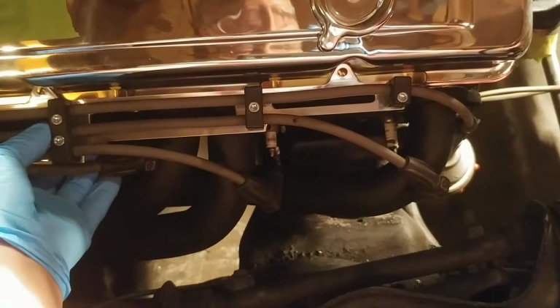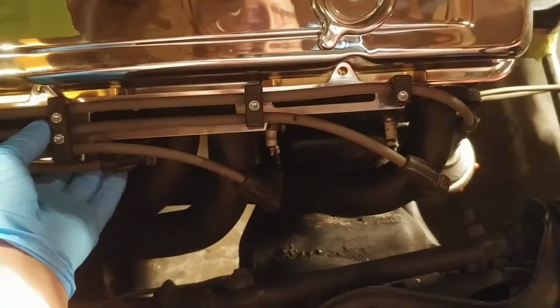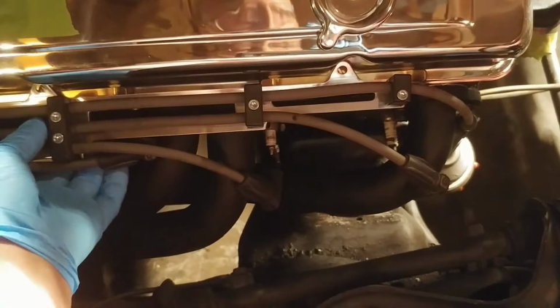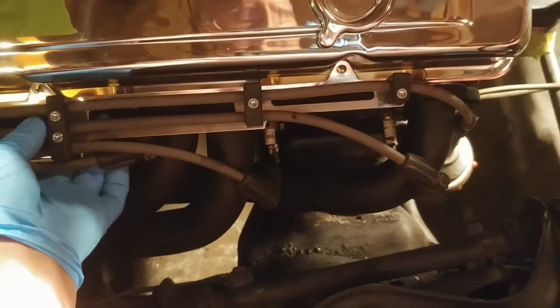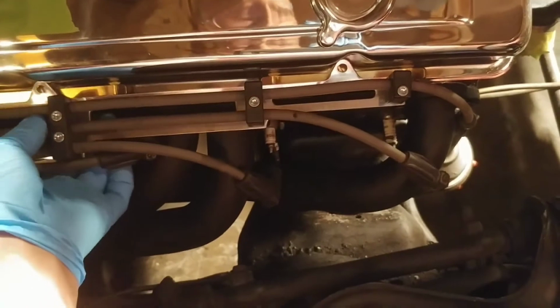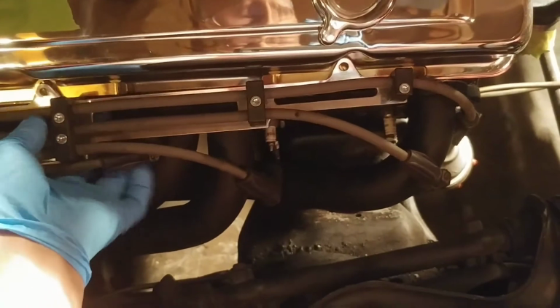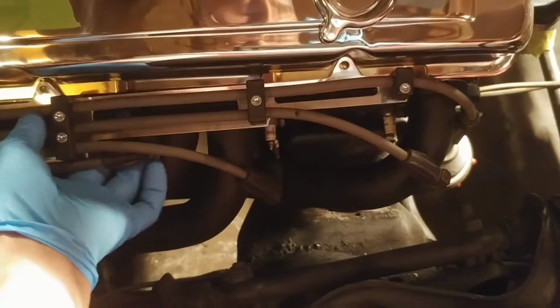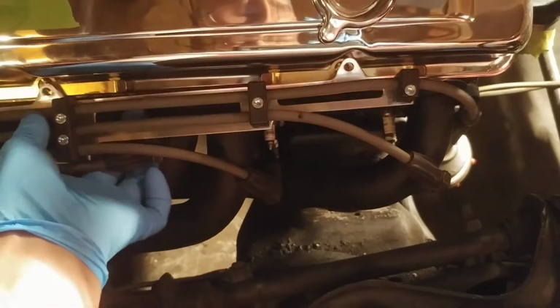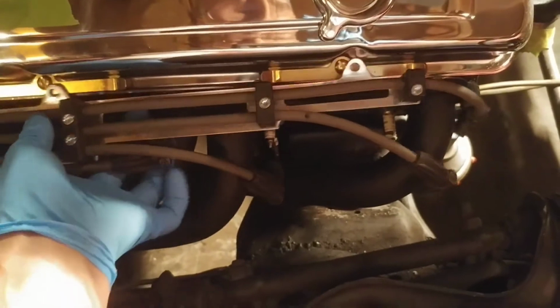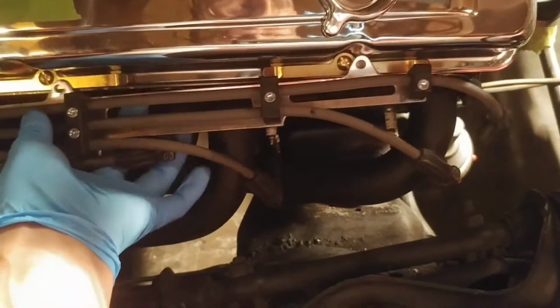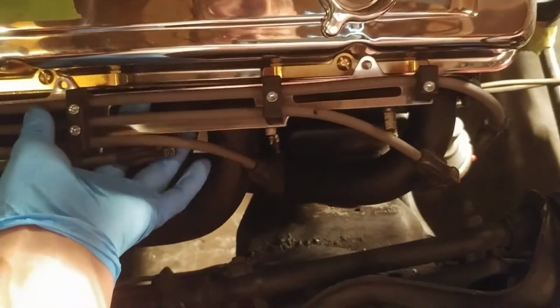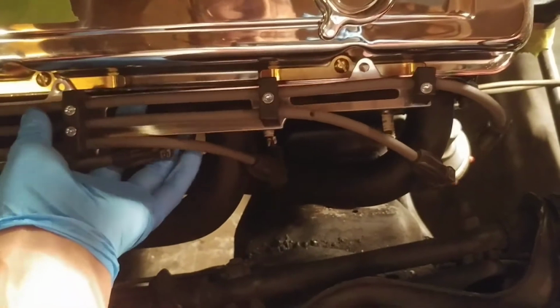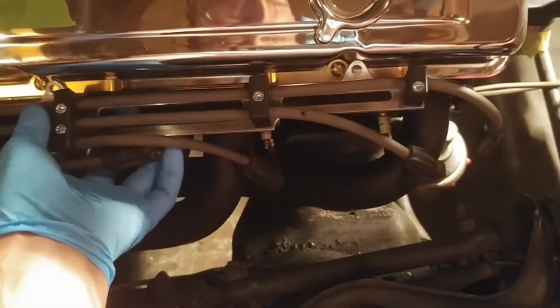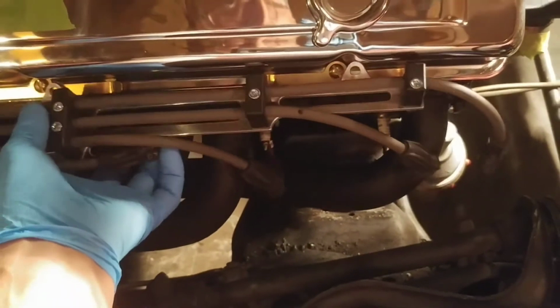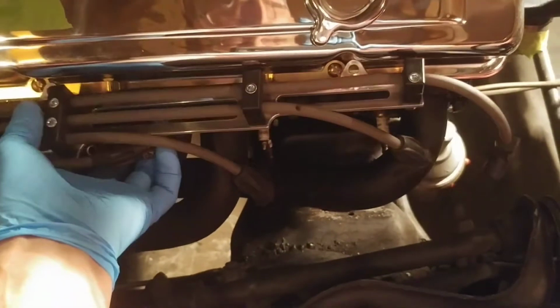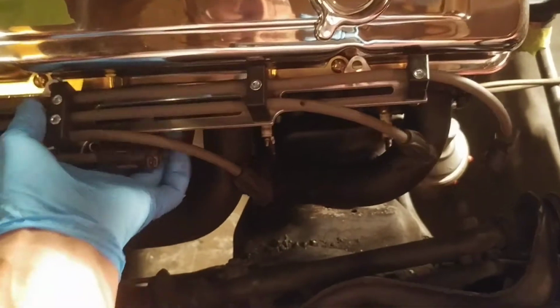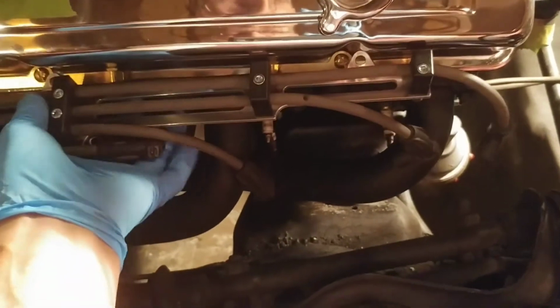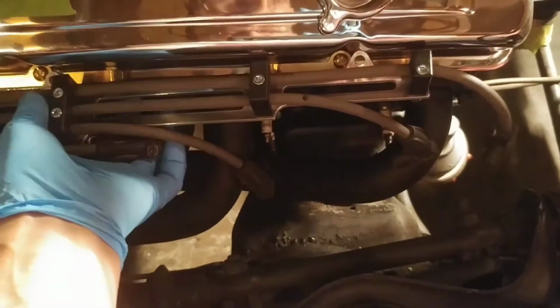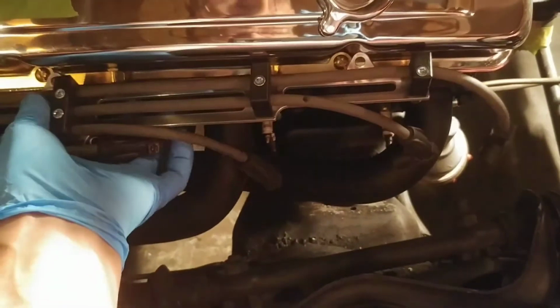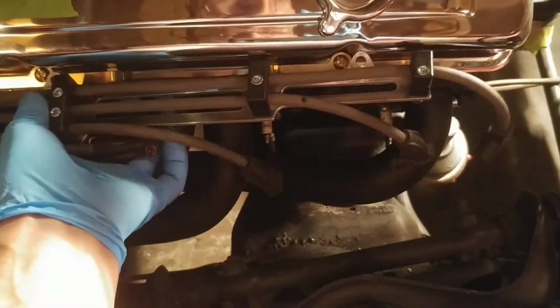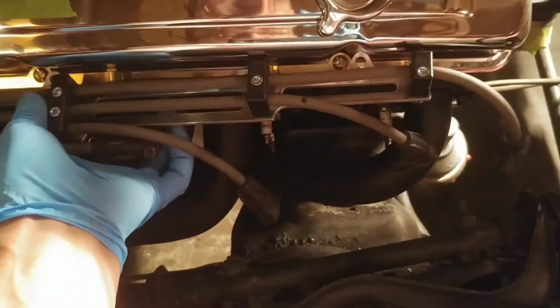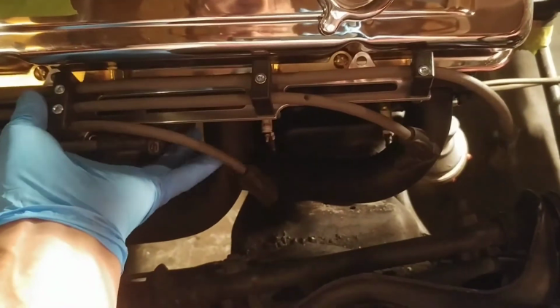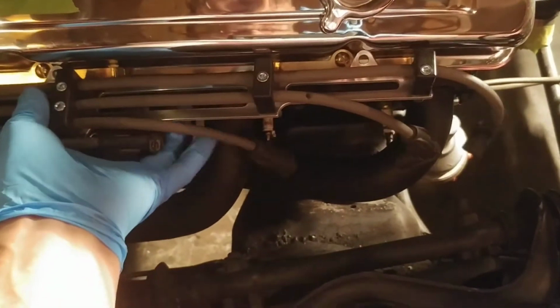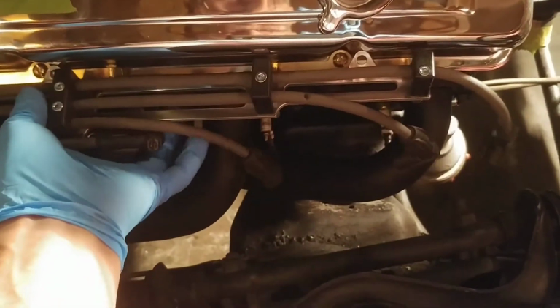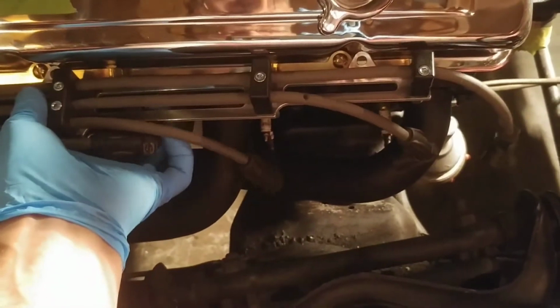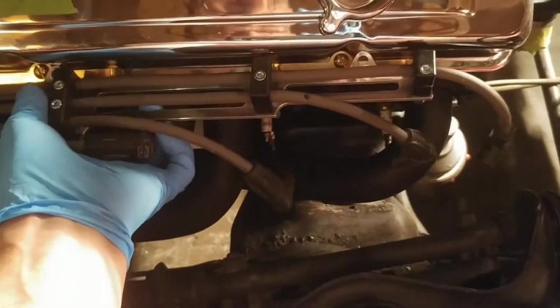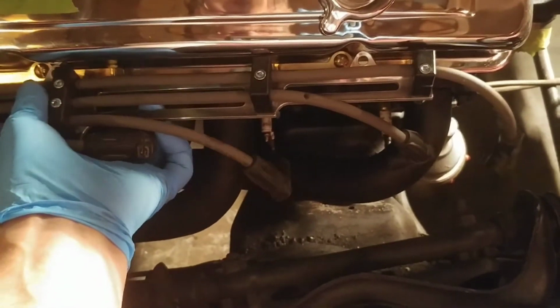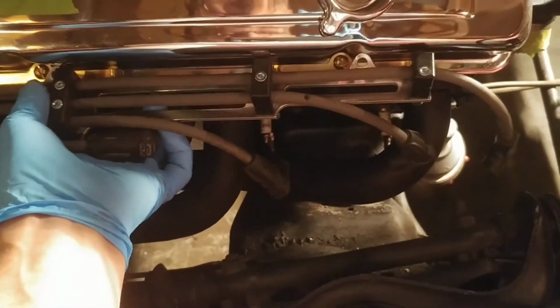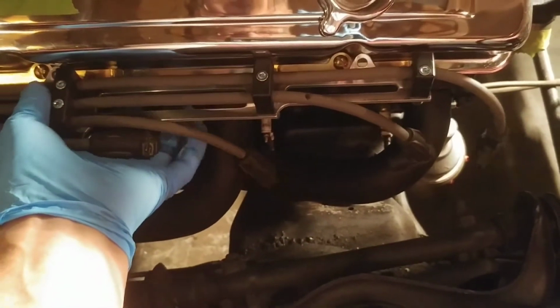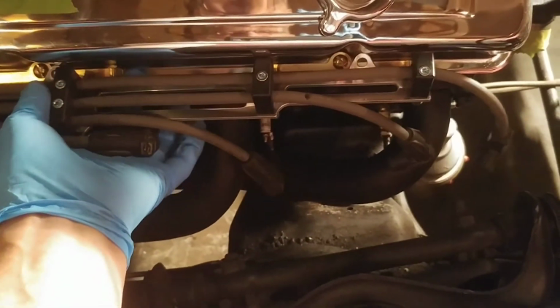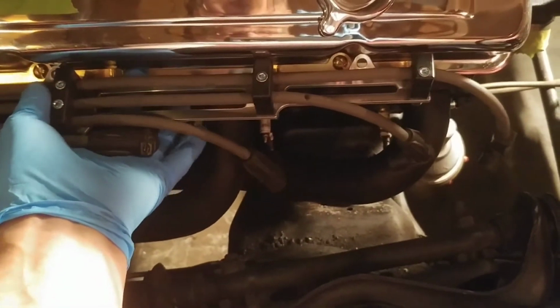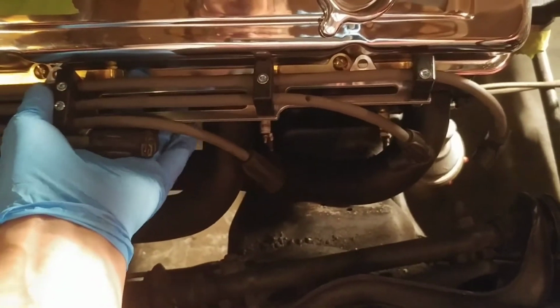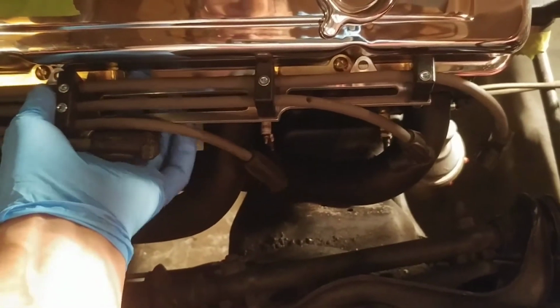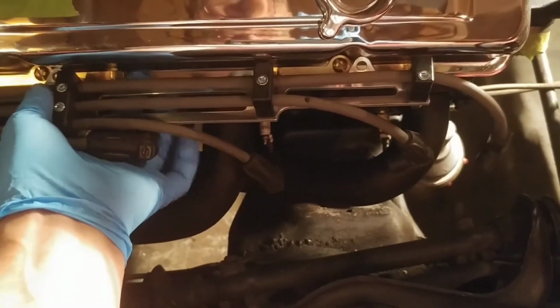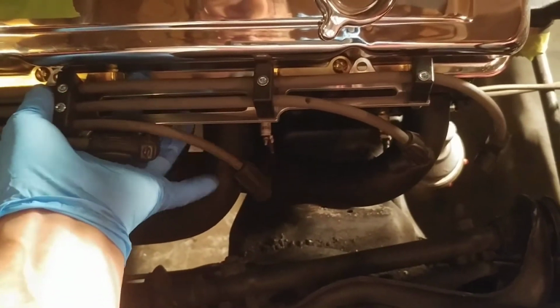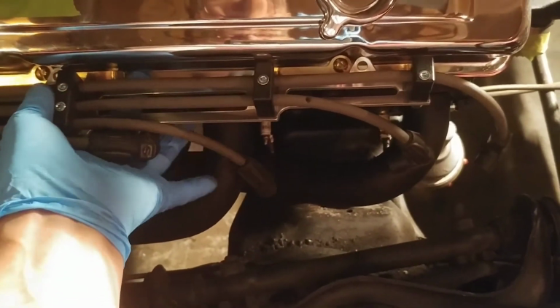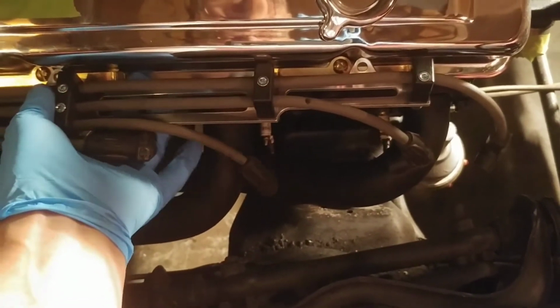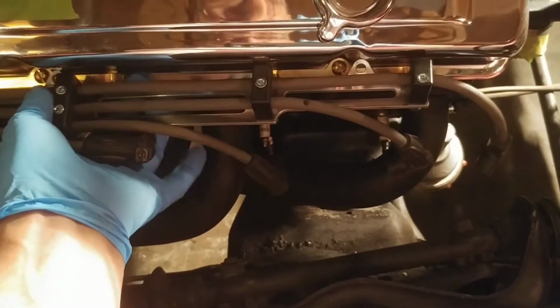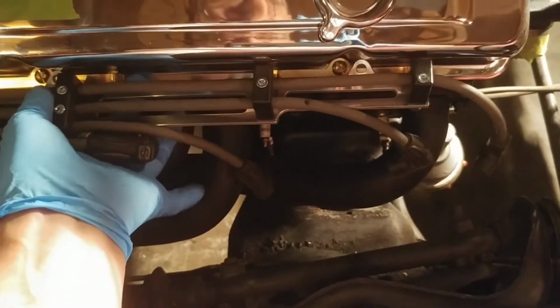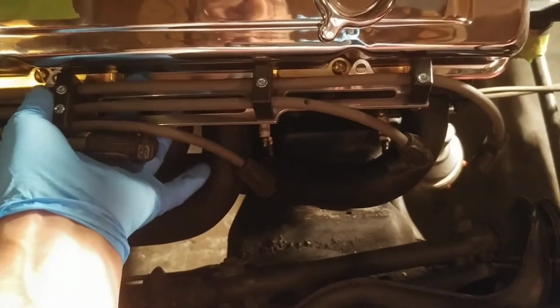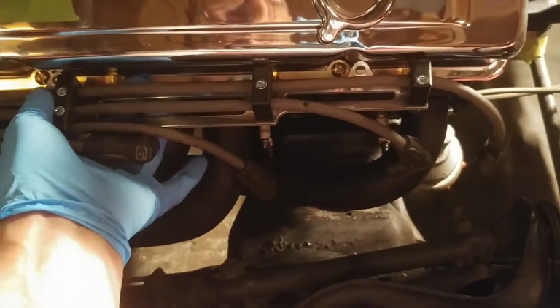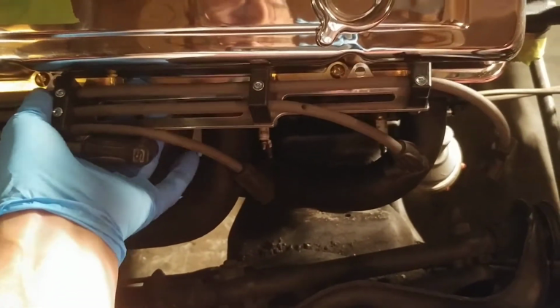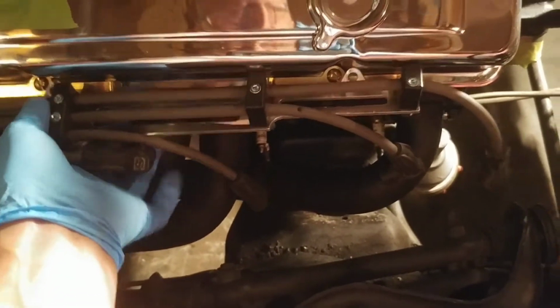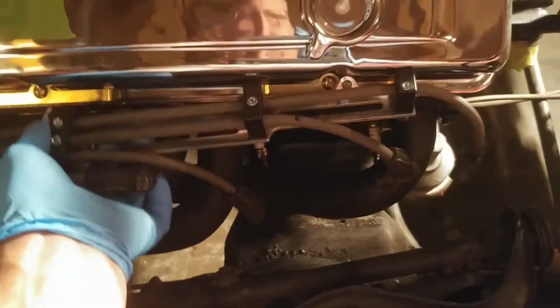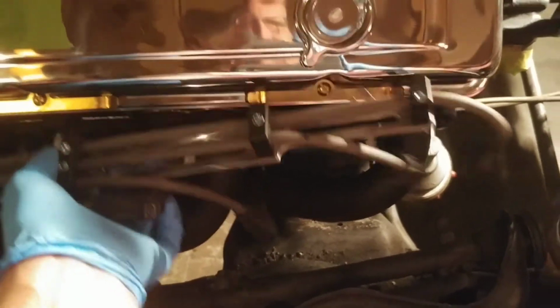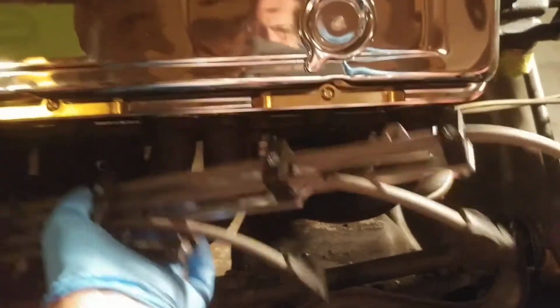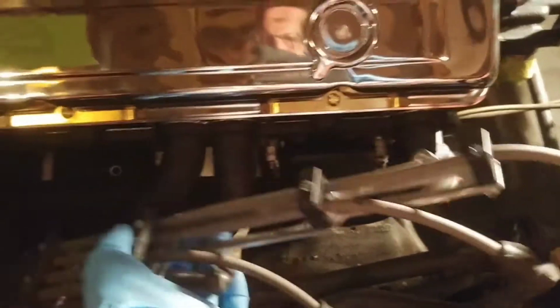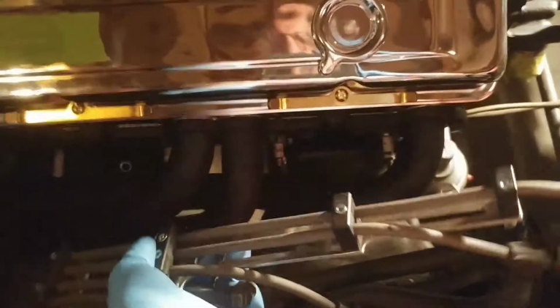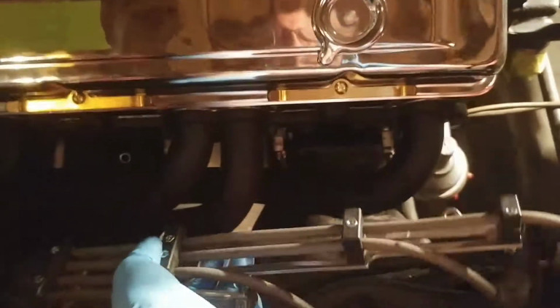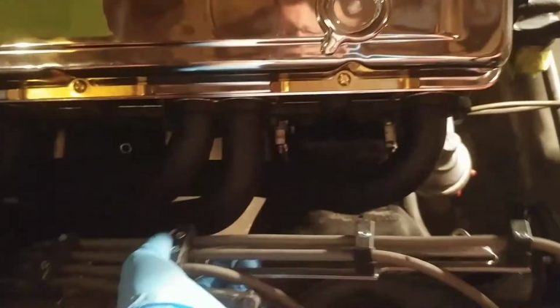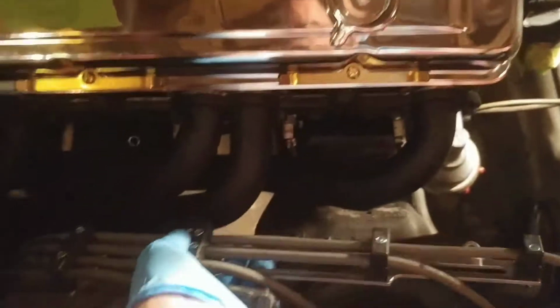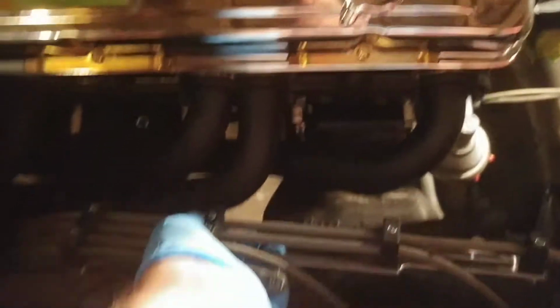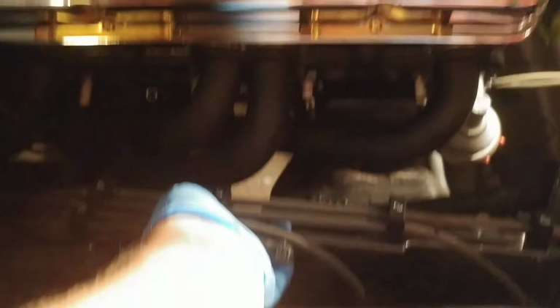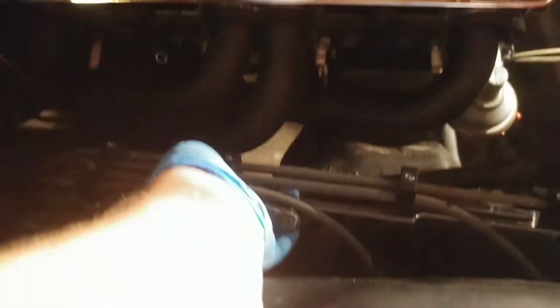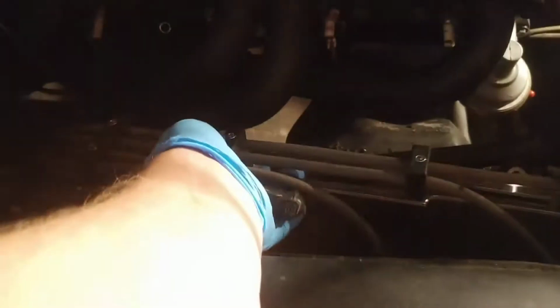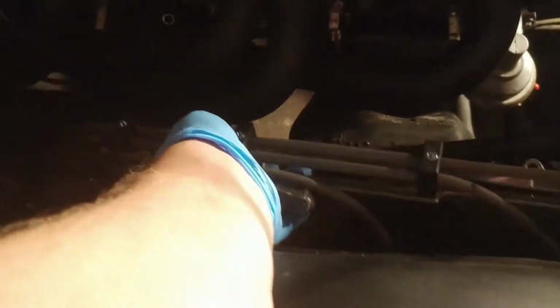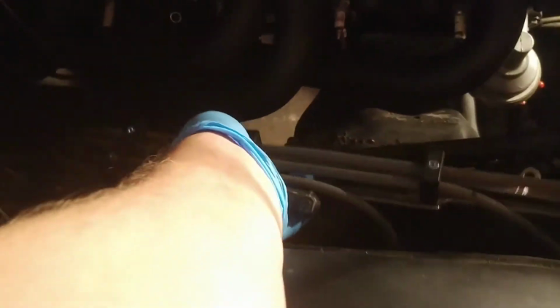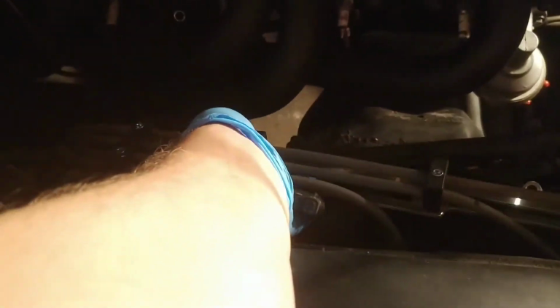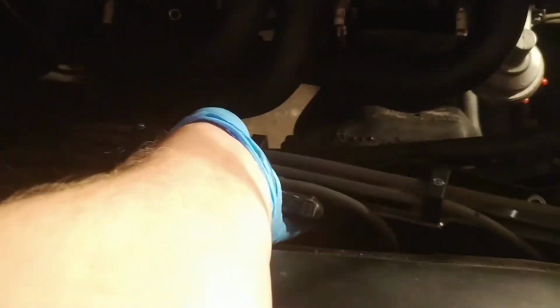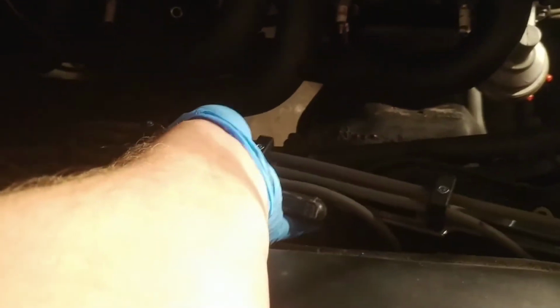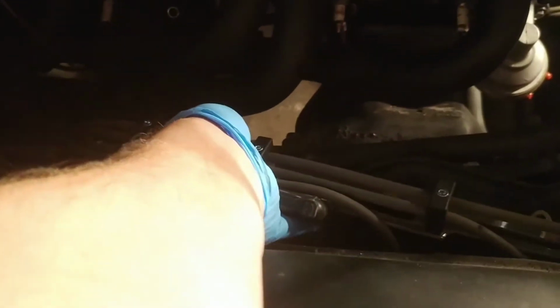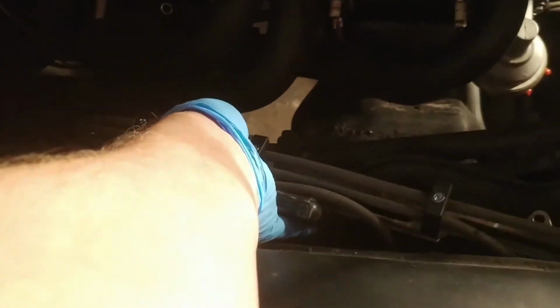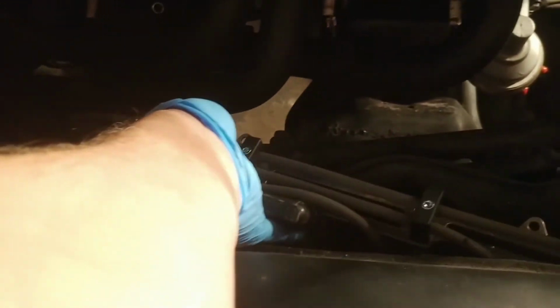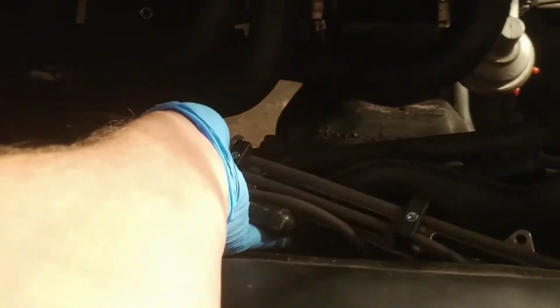The wires are about an inch and a half to two inches above the header, so I think that's good.